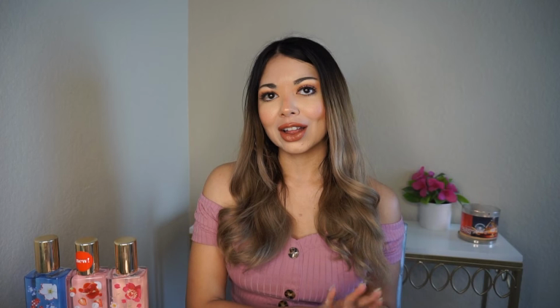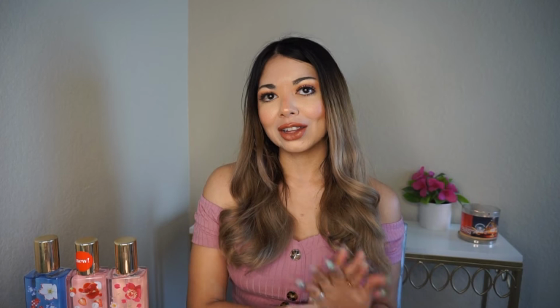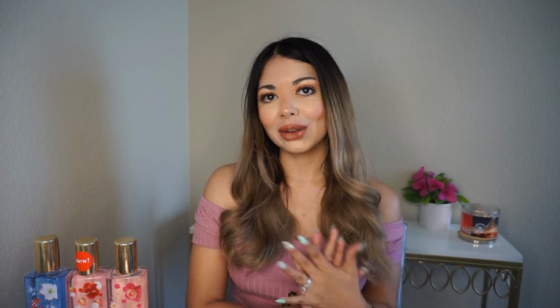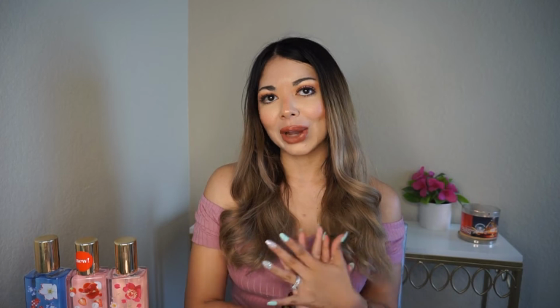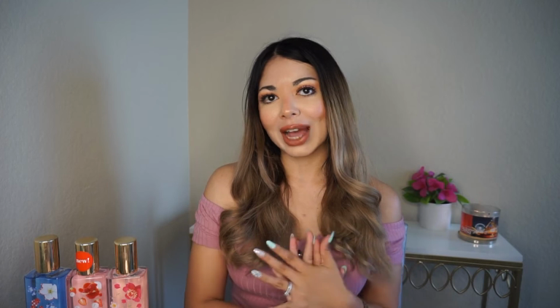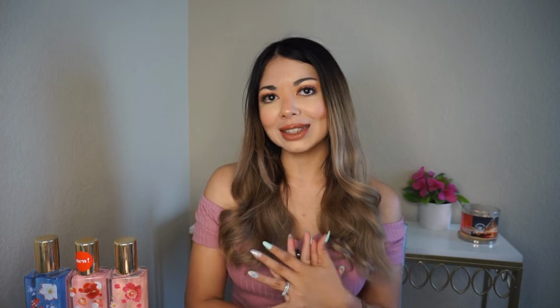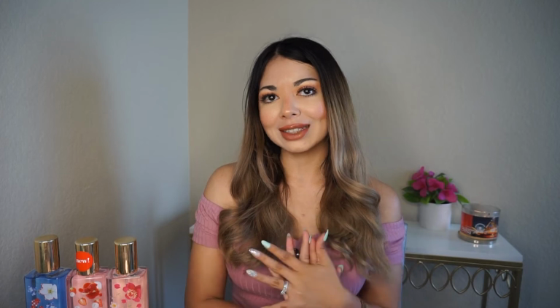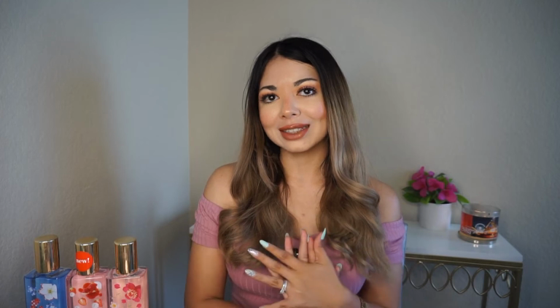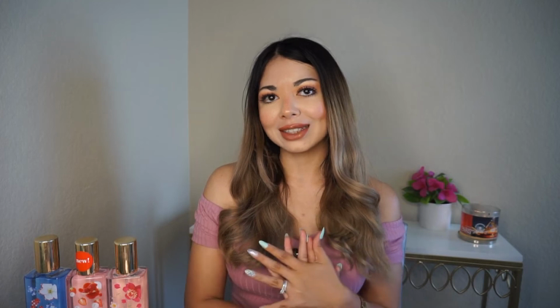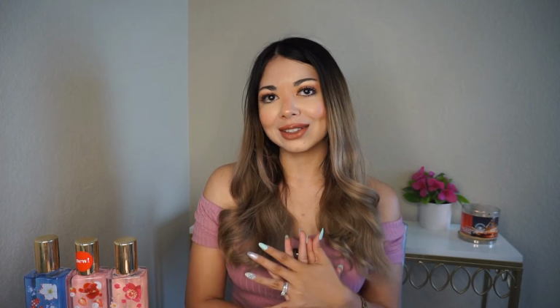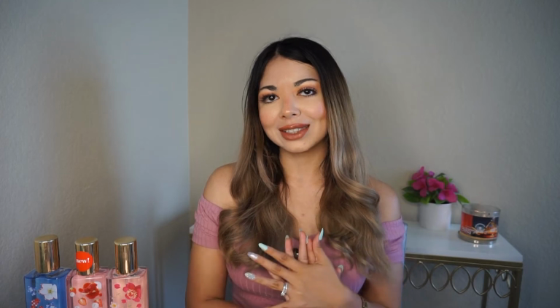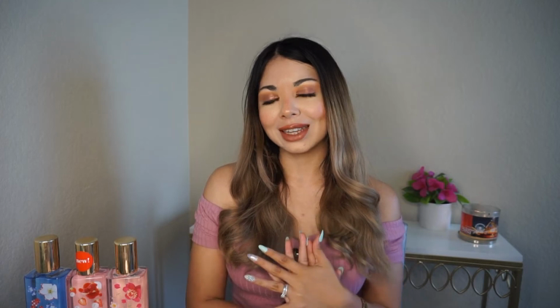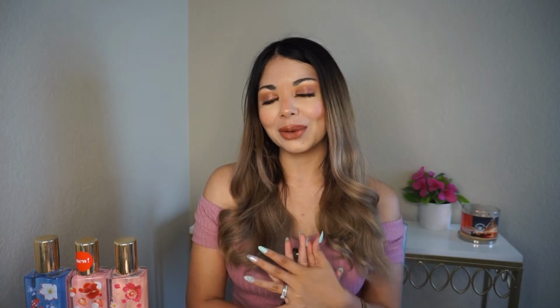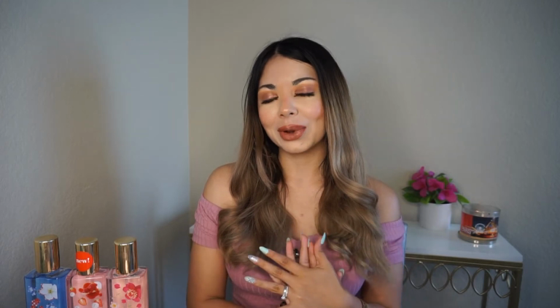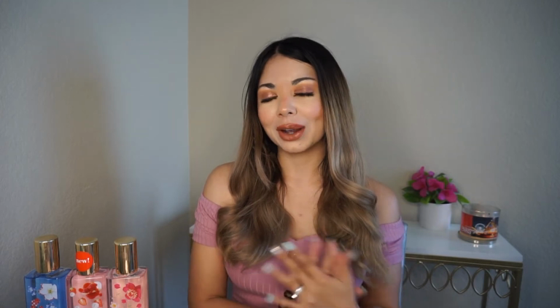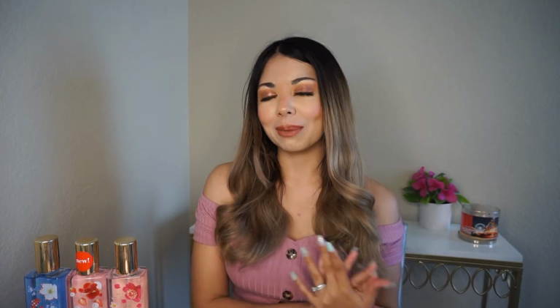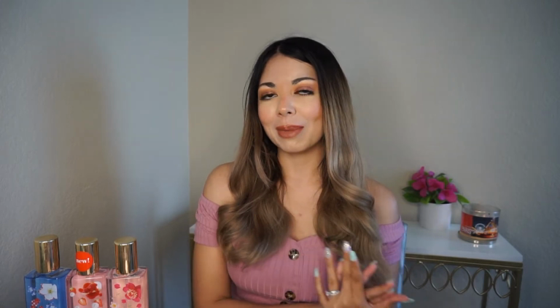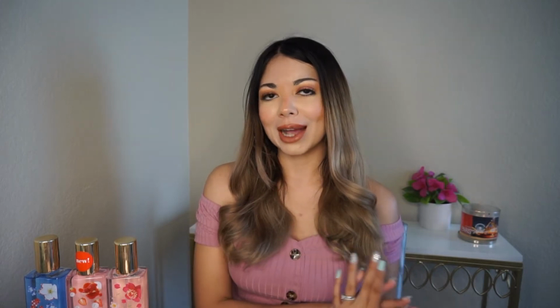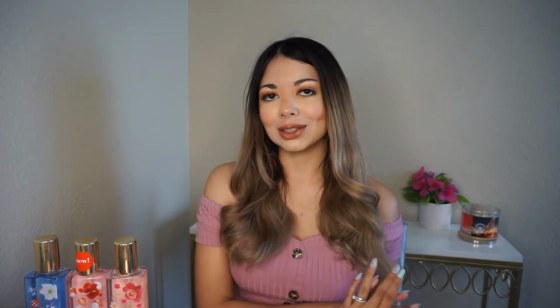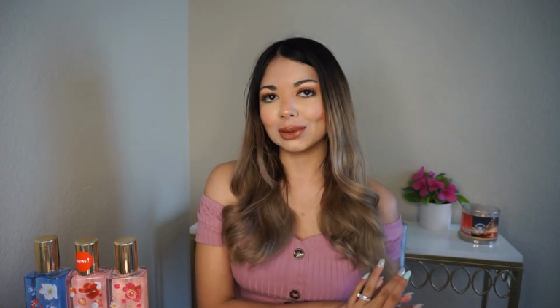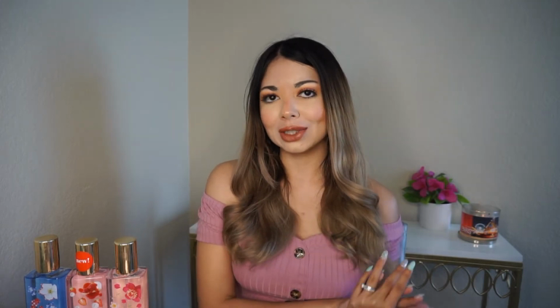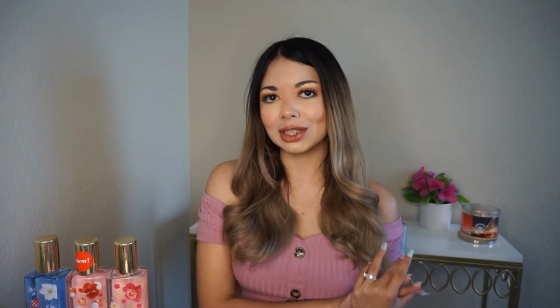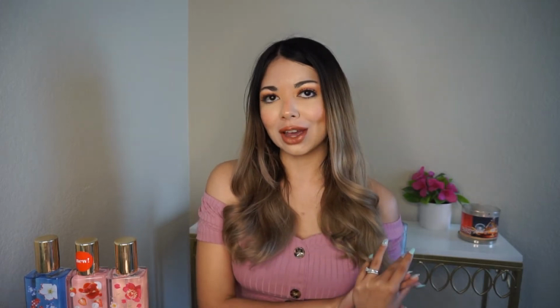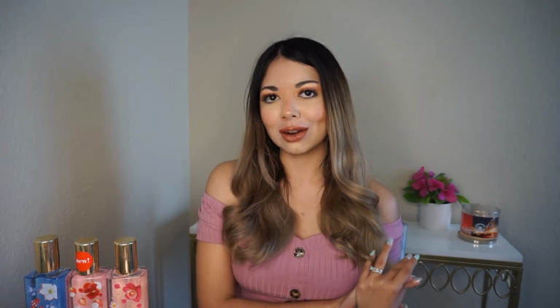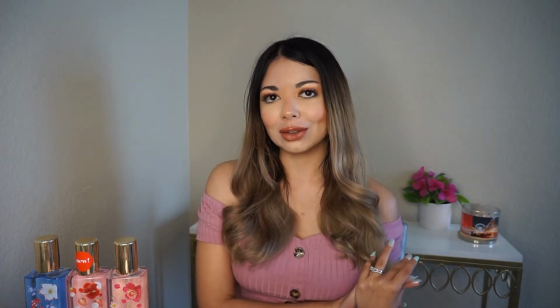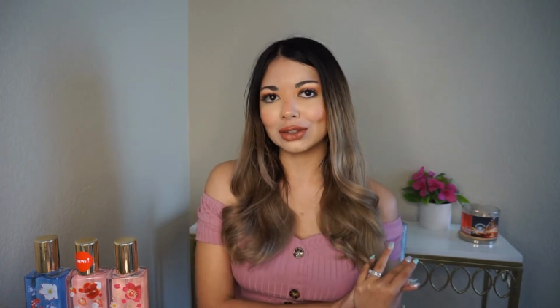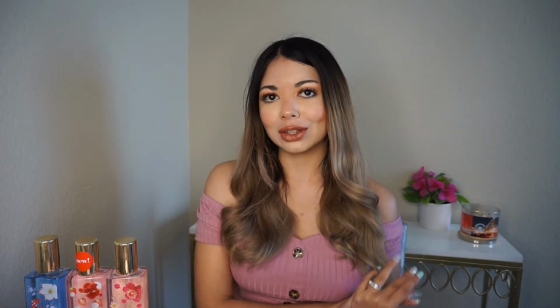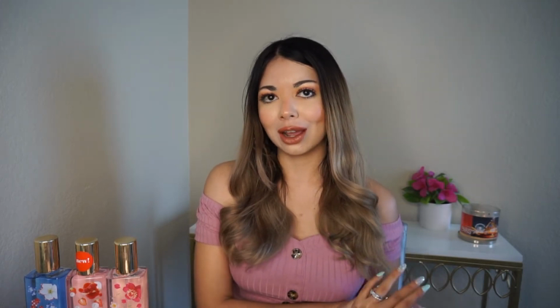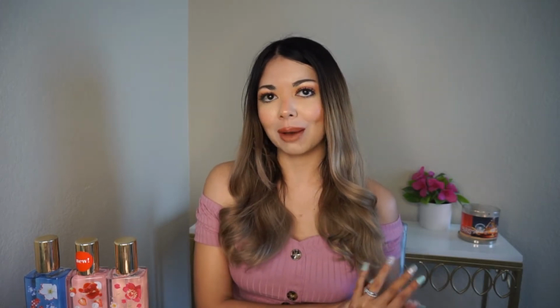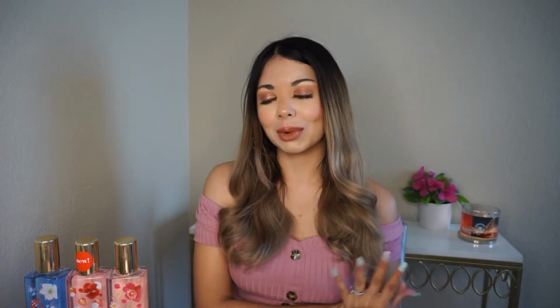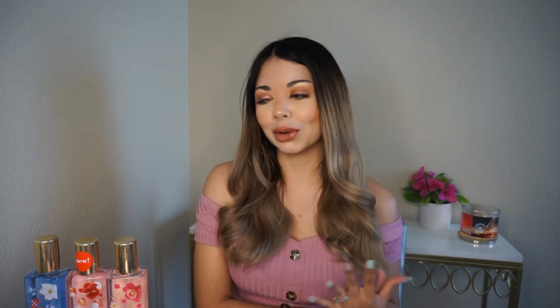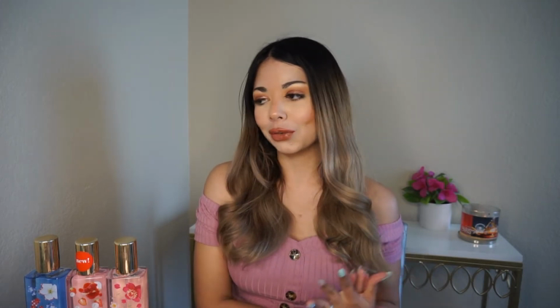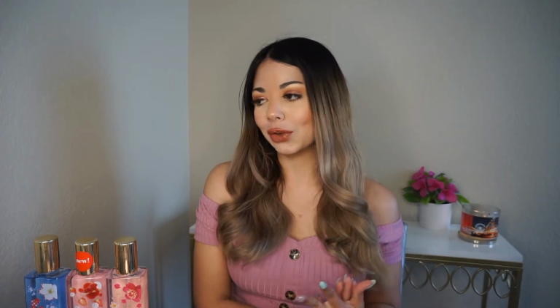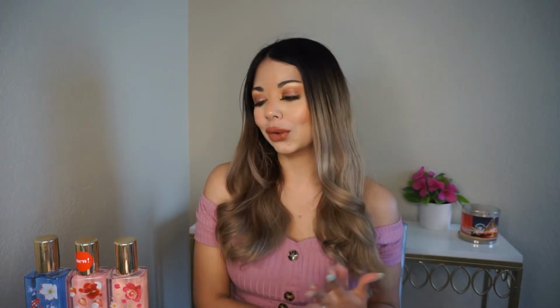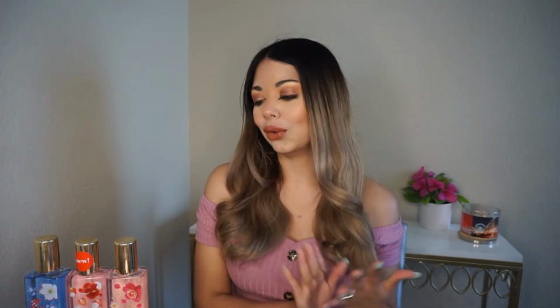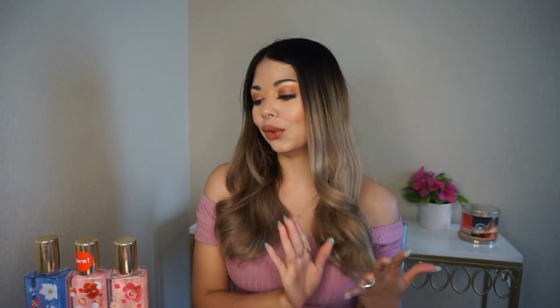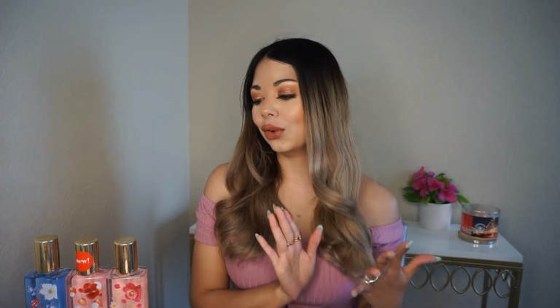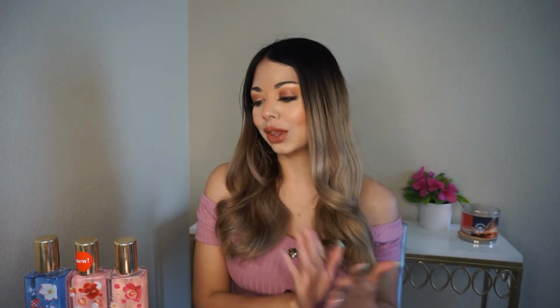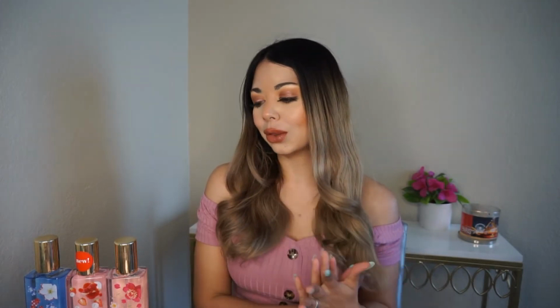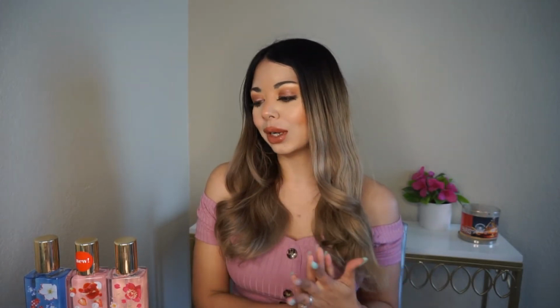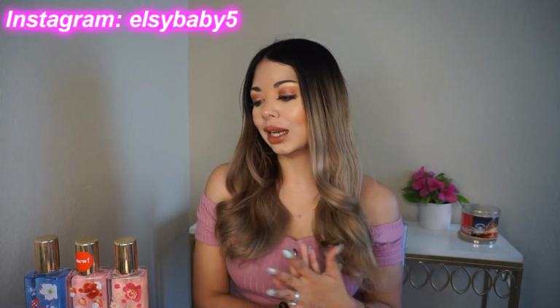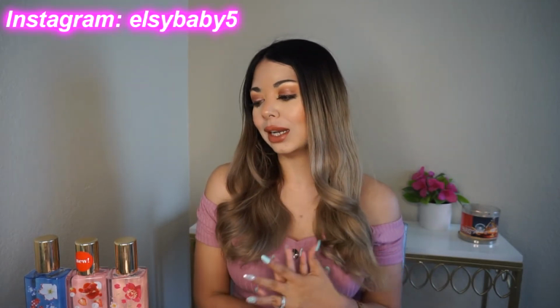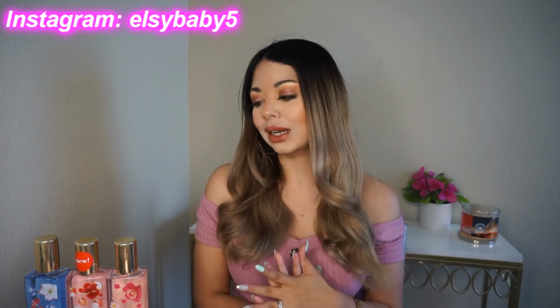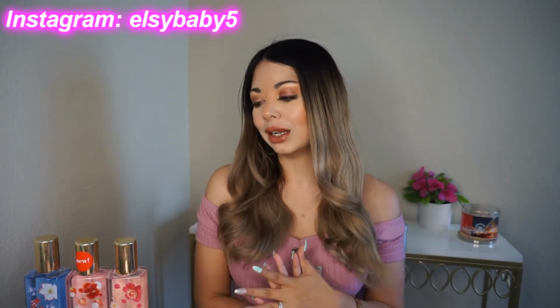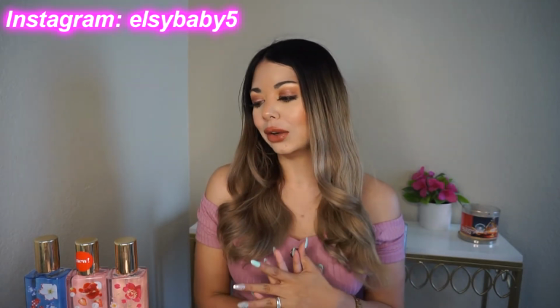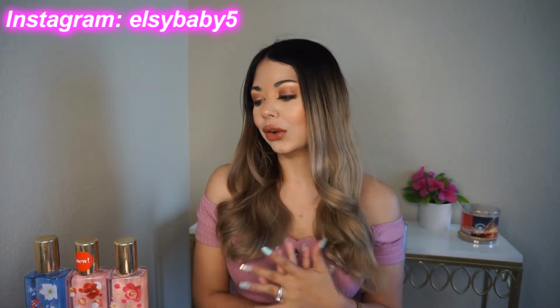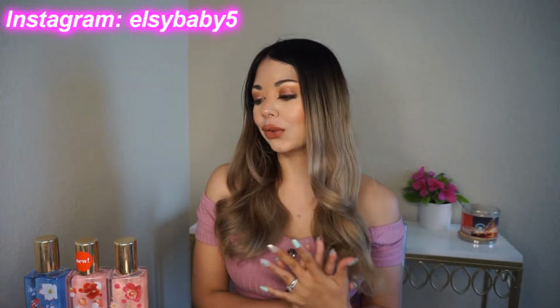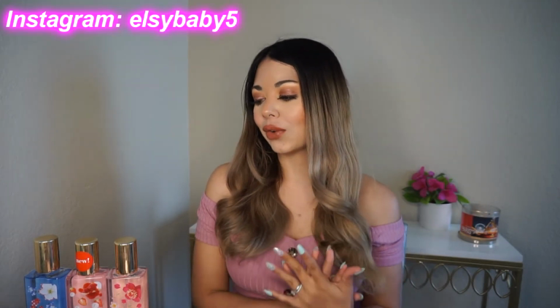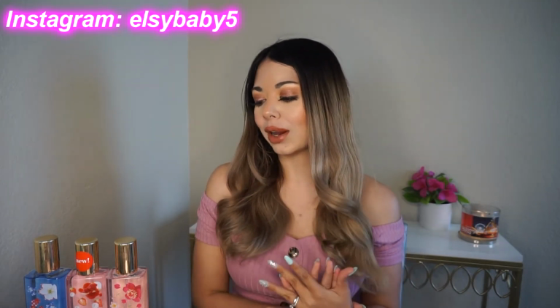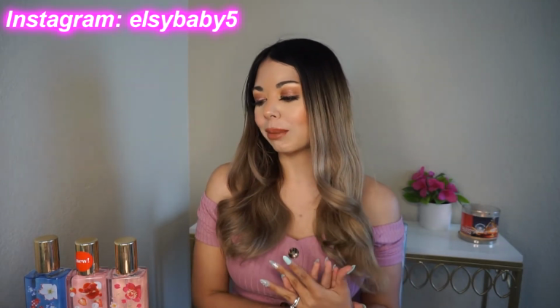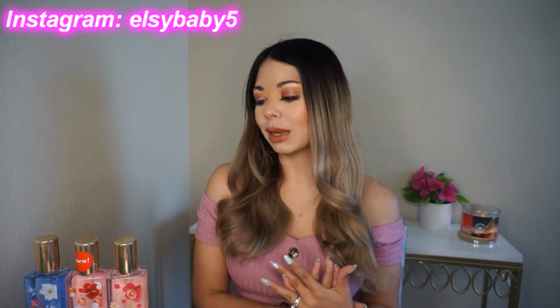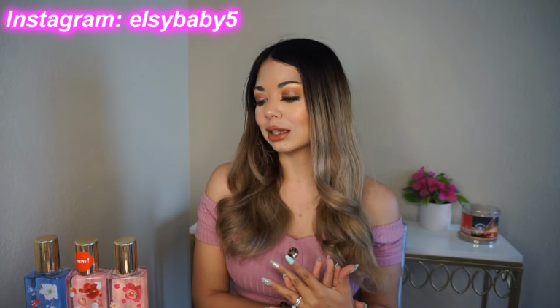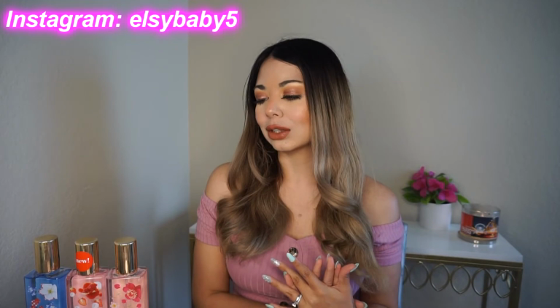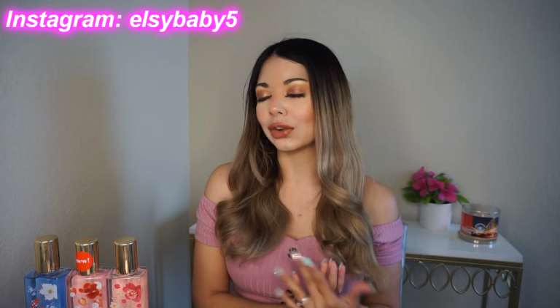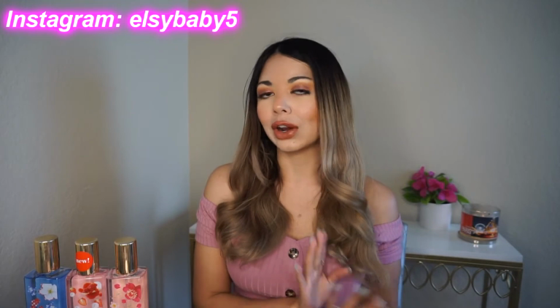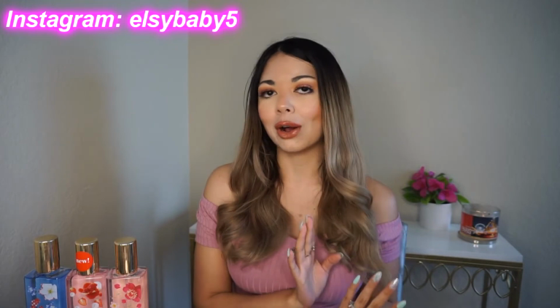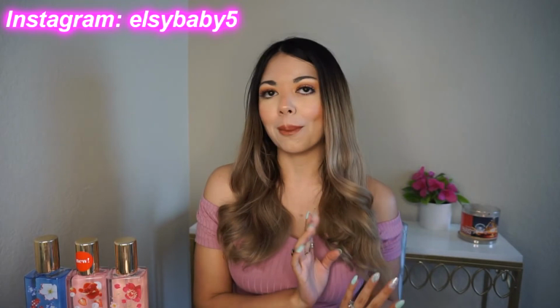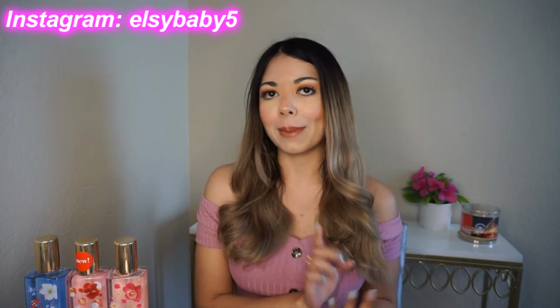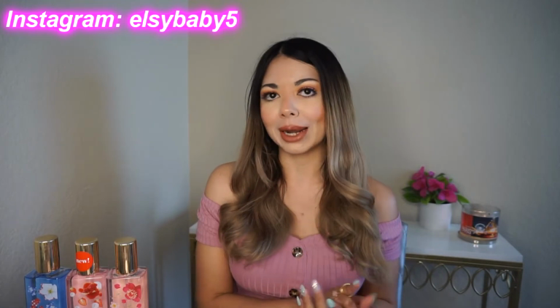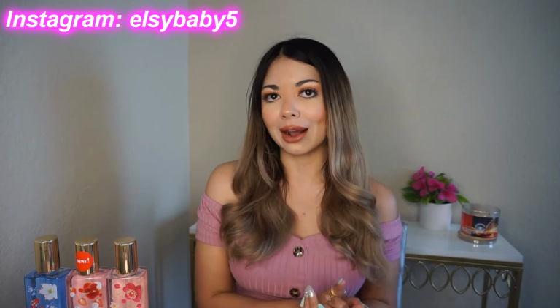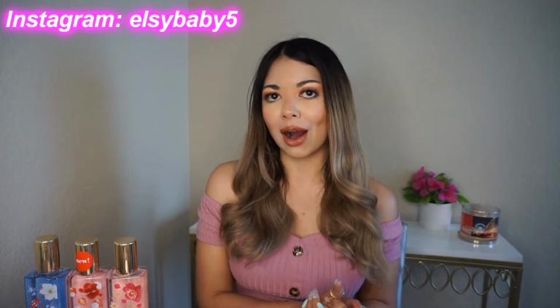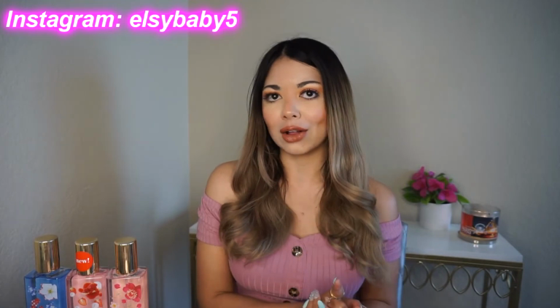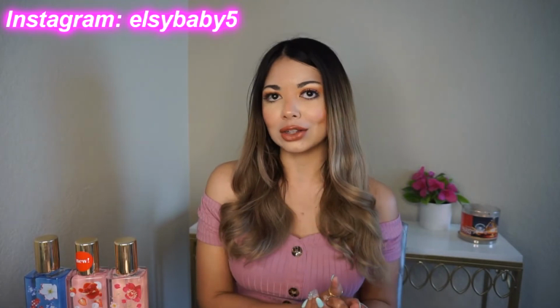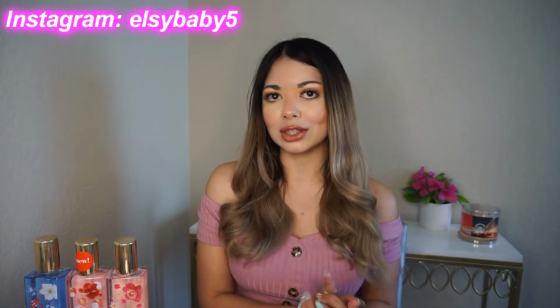Hello guys, it's Elsie. Welcome back to my channel. Today I'm going to review three new fragrances from Bodycology.